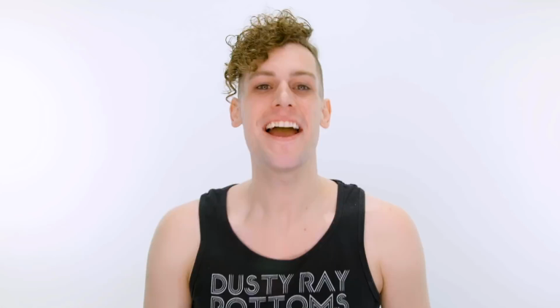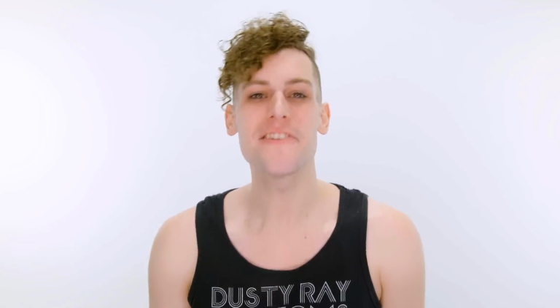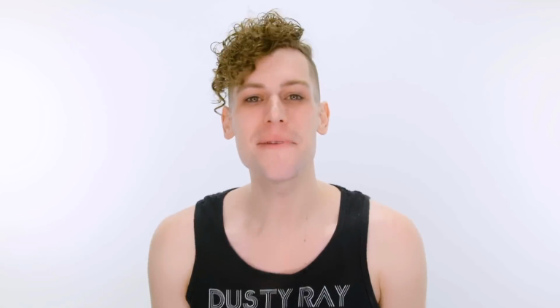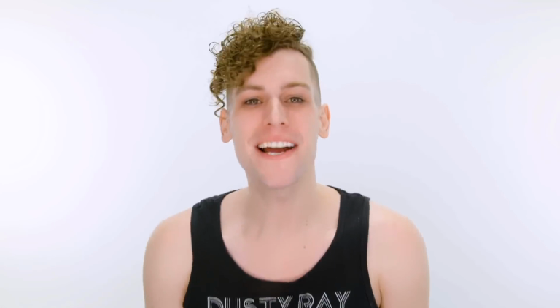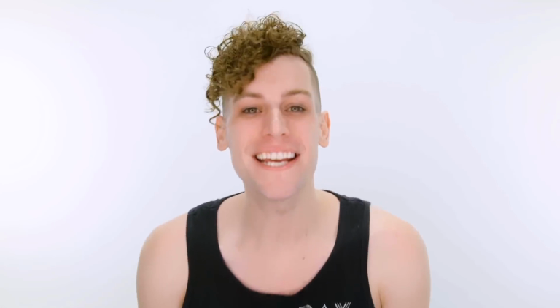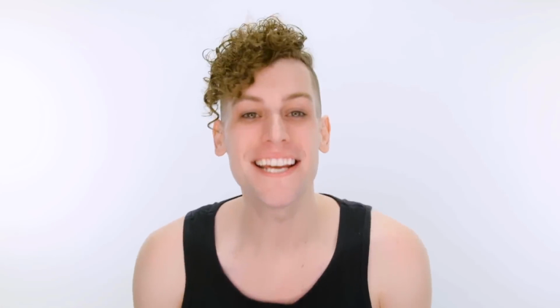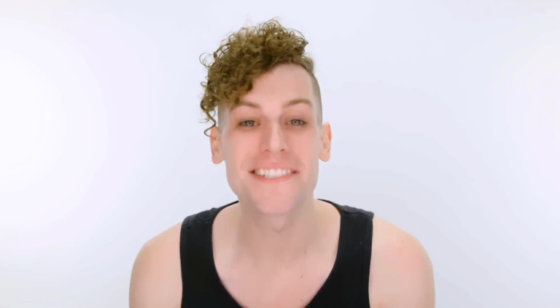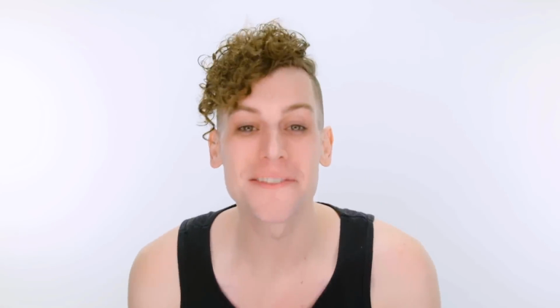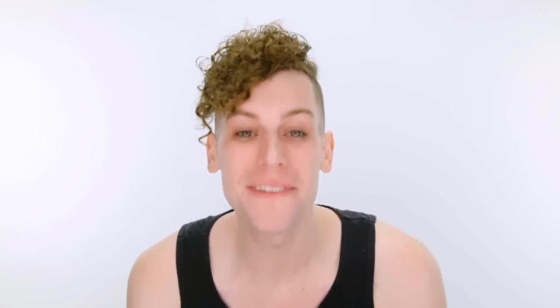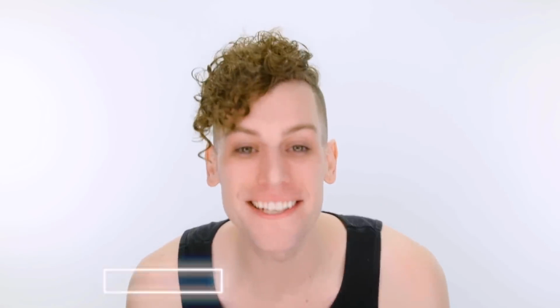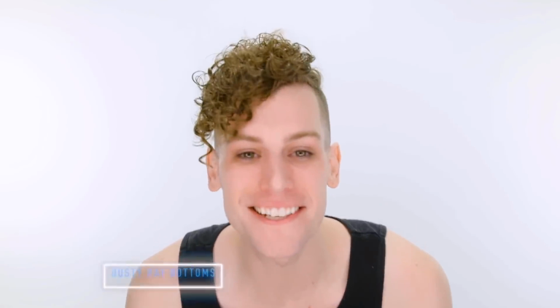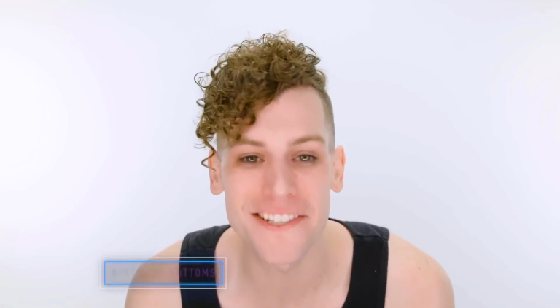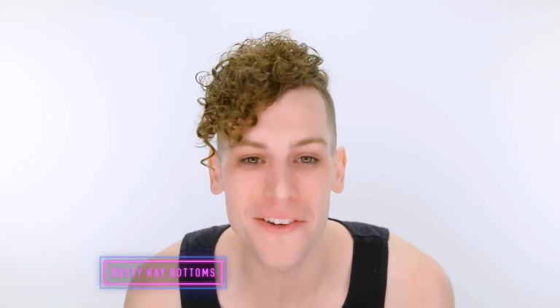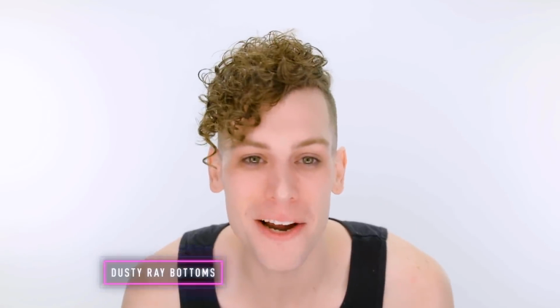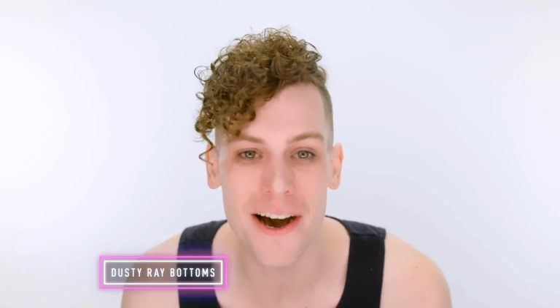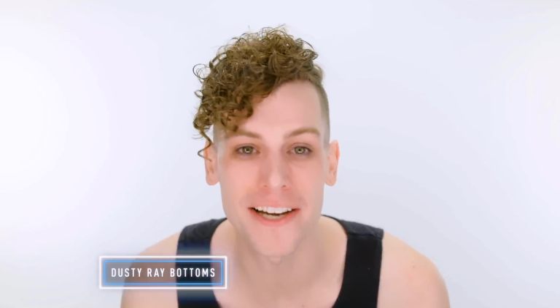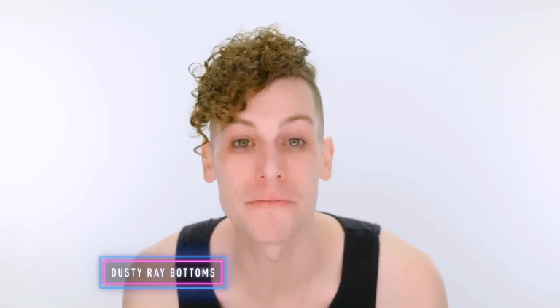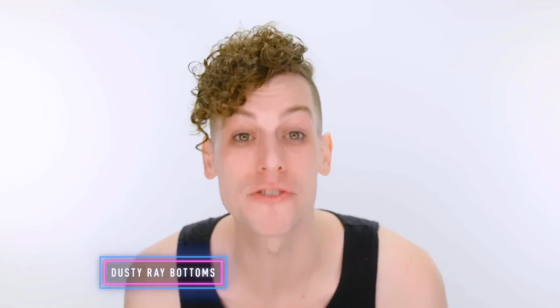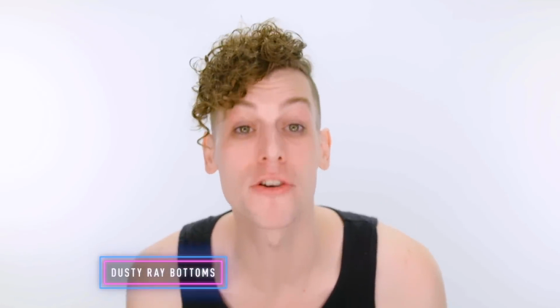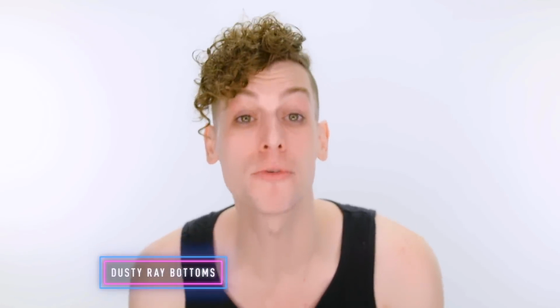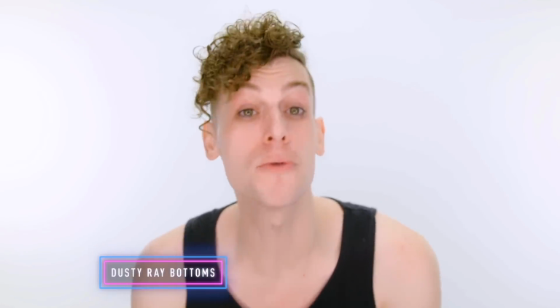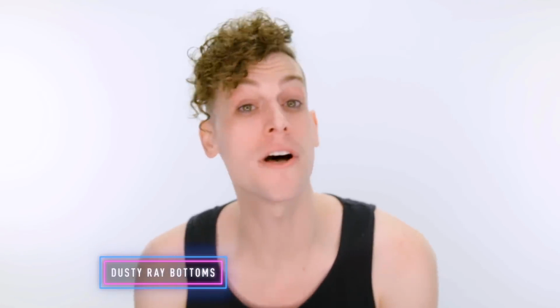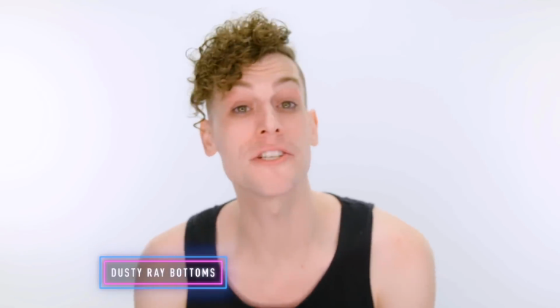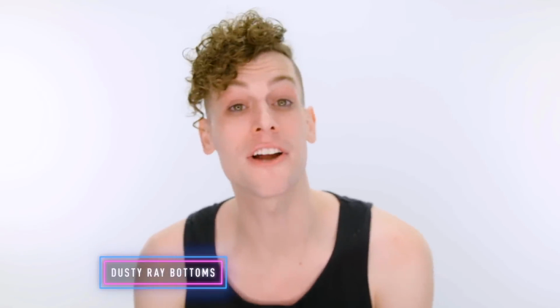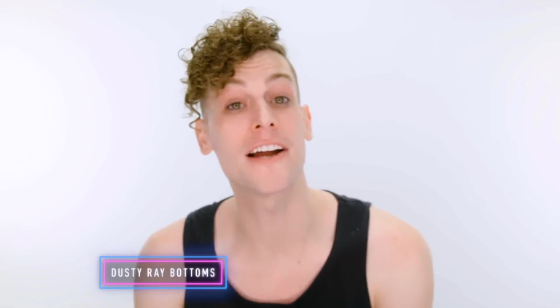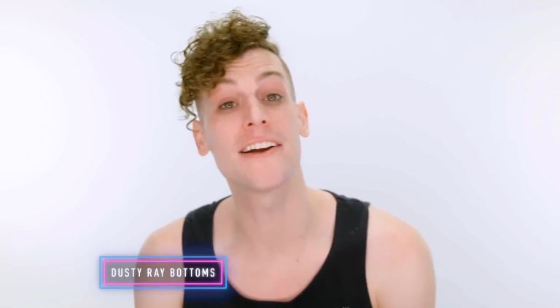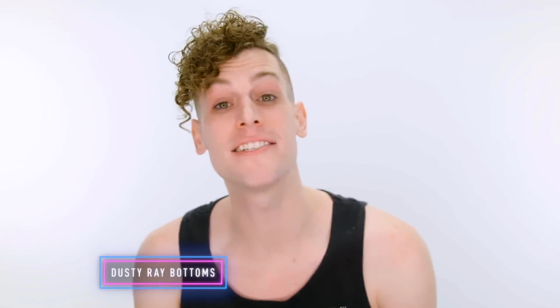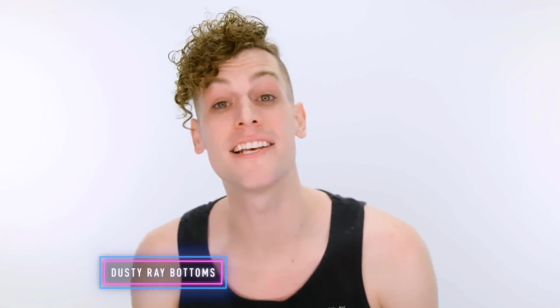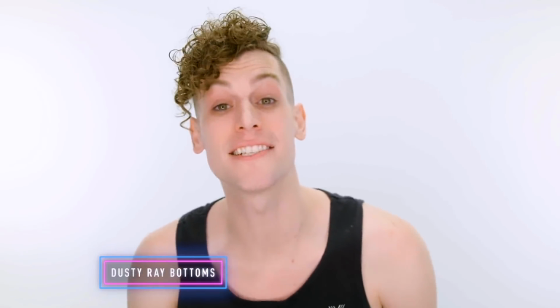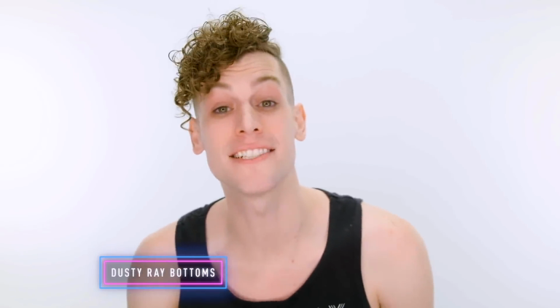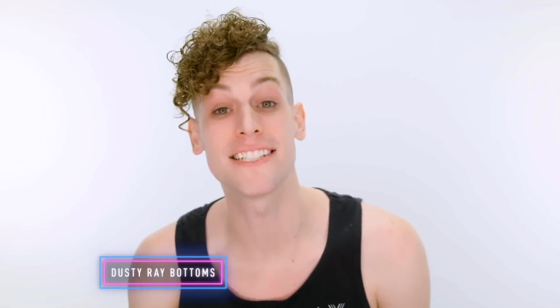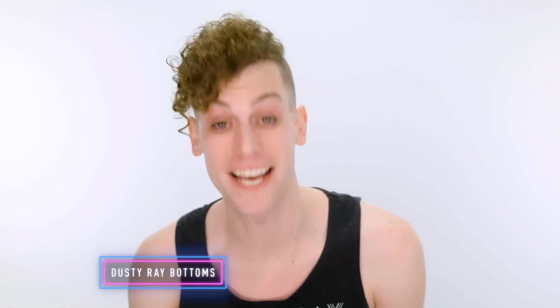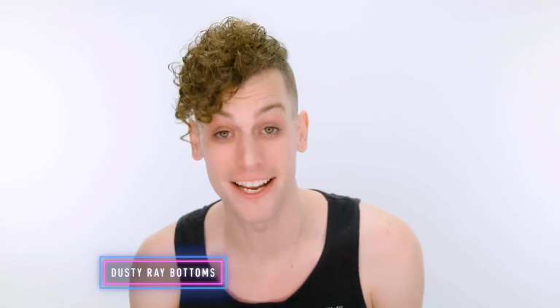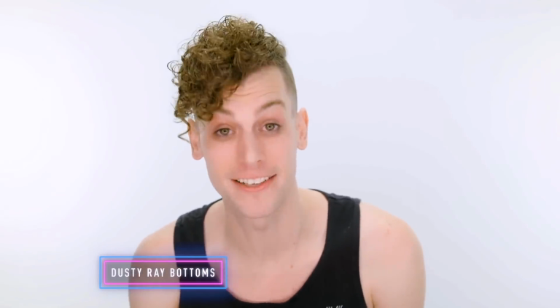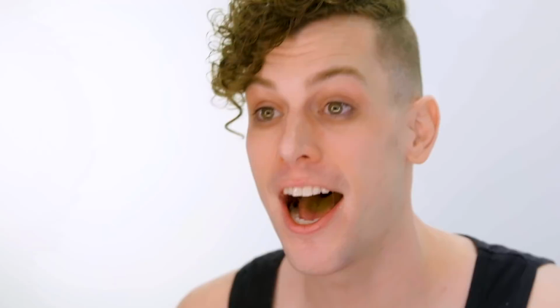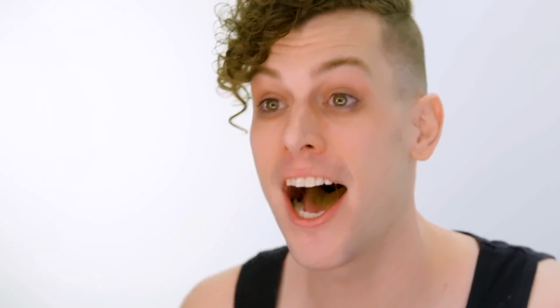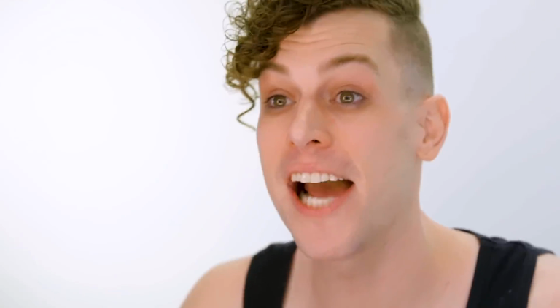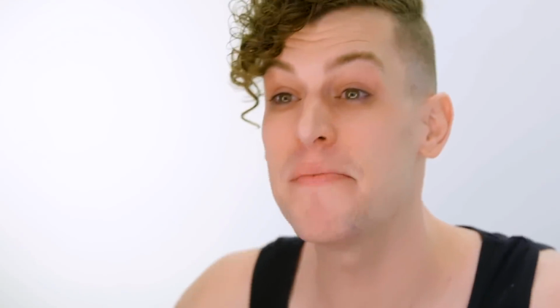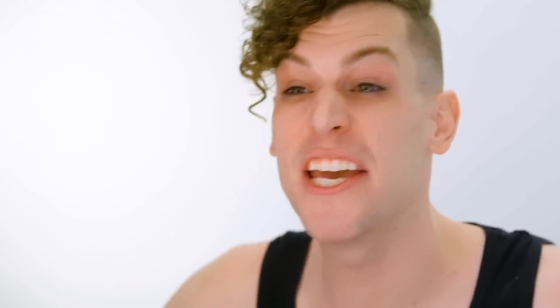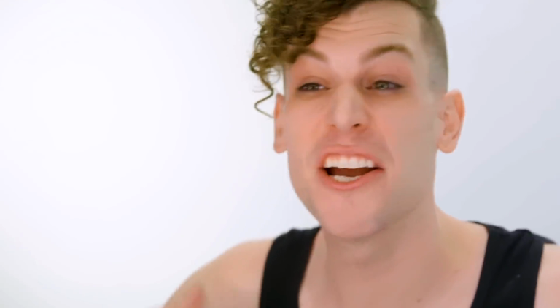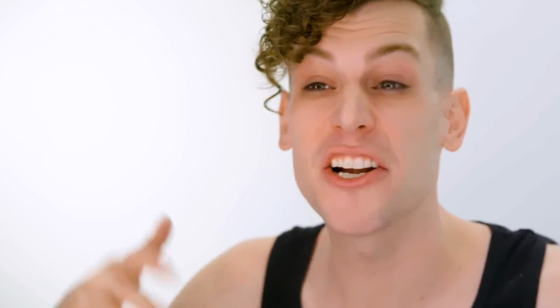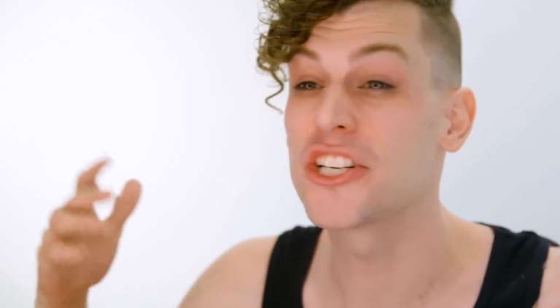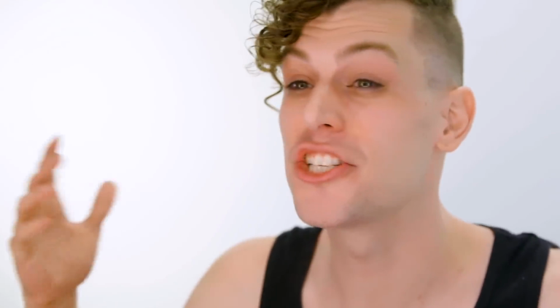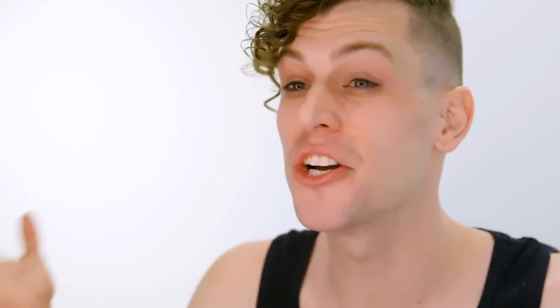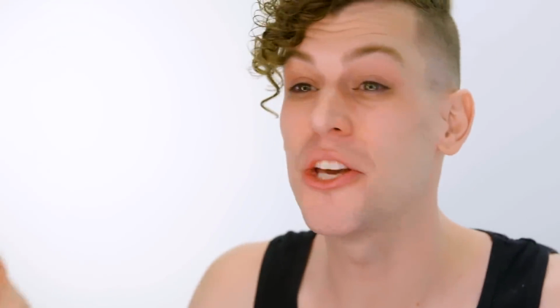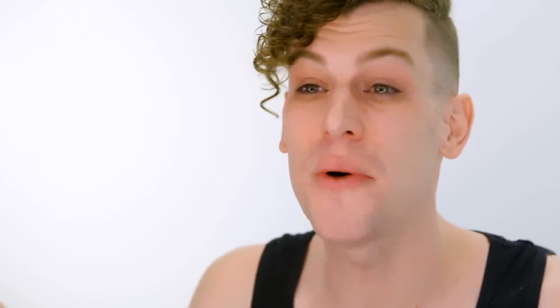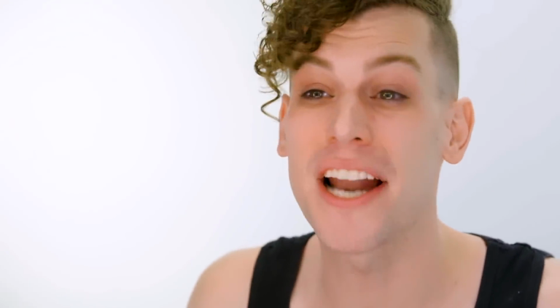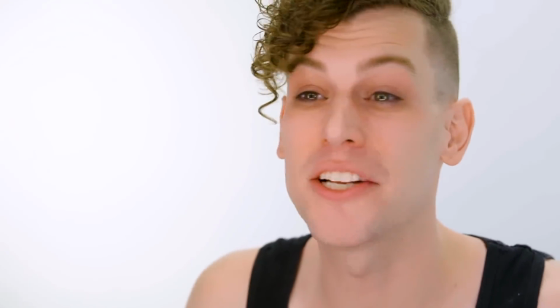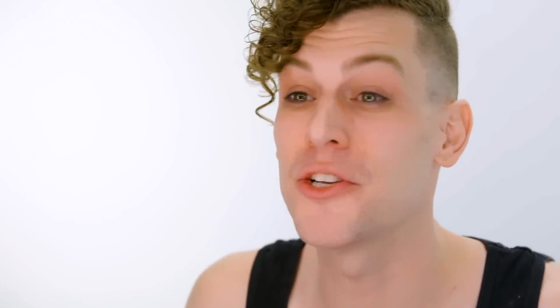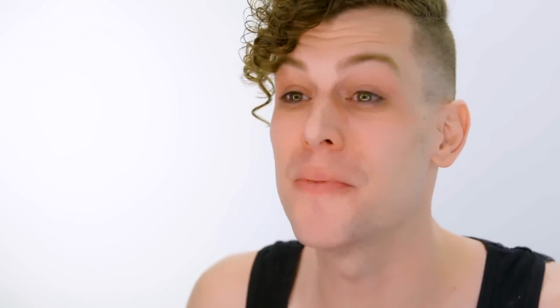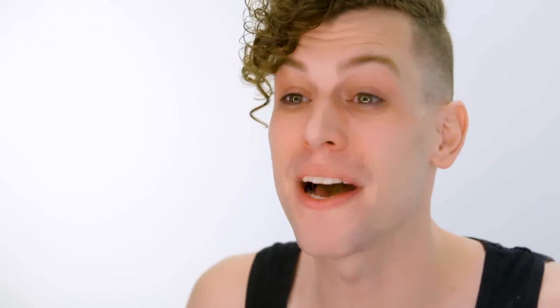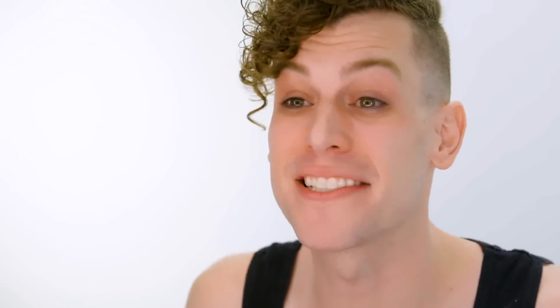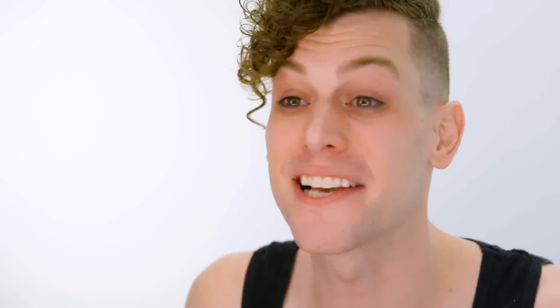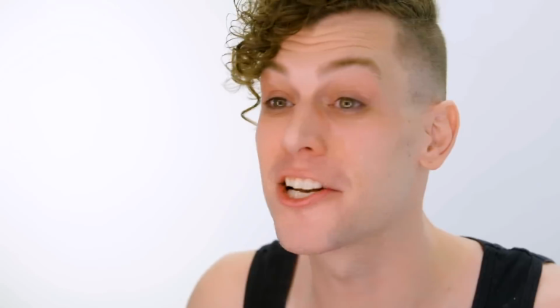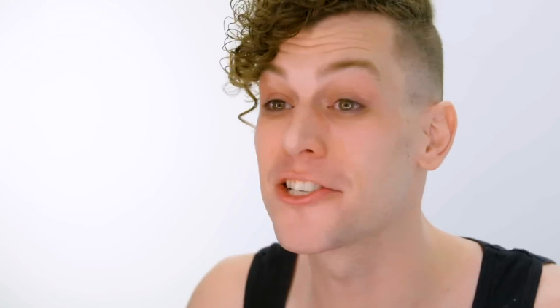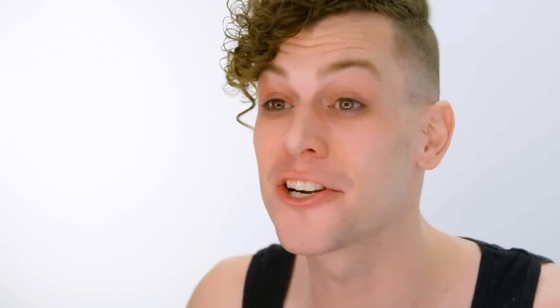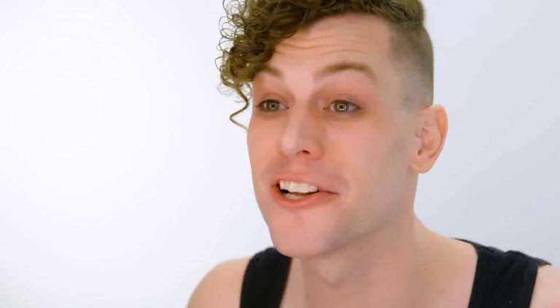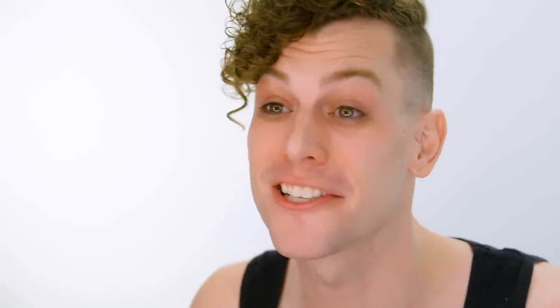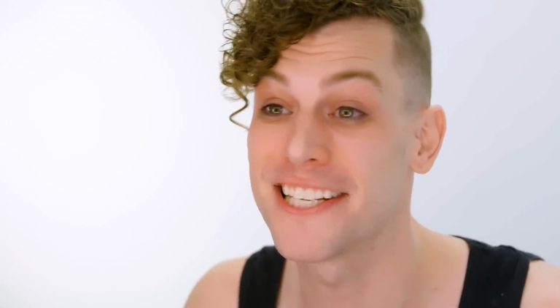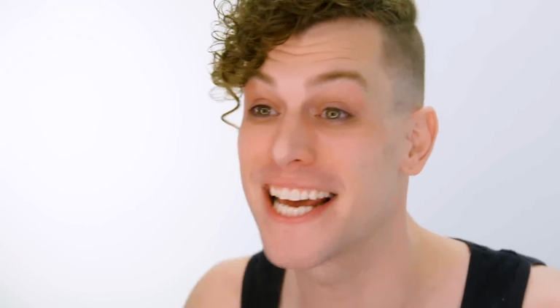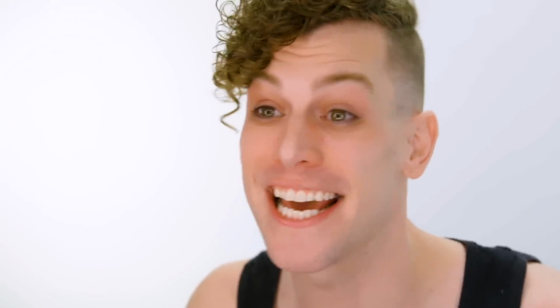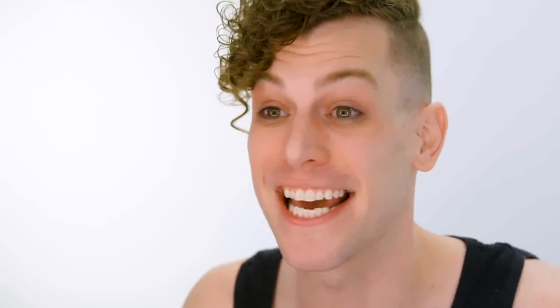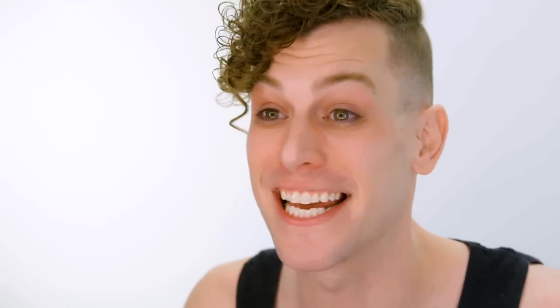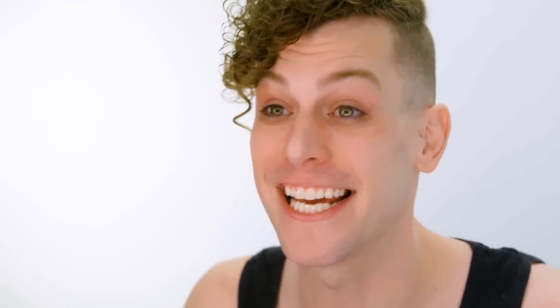Hi, everybody. It's me, Dusty Raybottoms from RuPaul's Drag Race Season 10. I'm here to show you how to do my signature look today, honey.